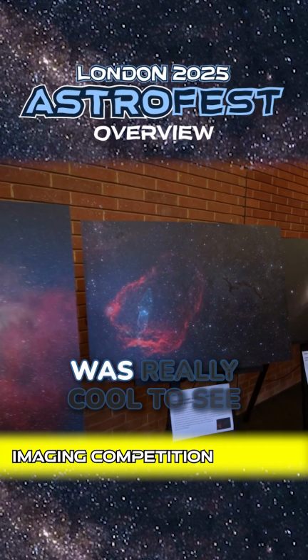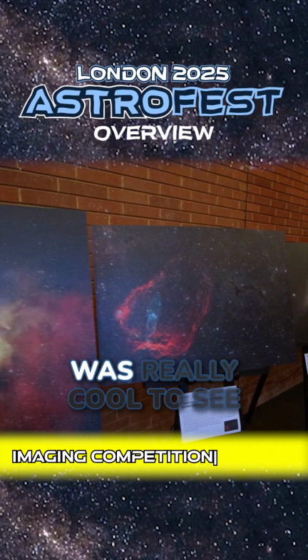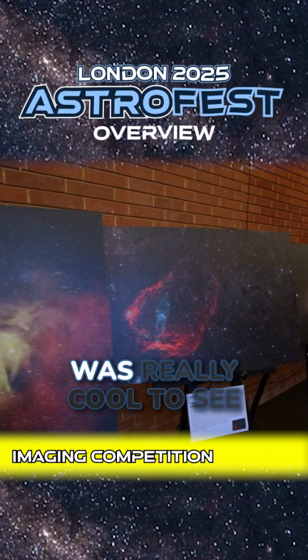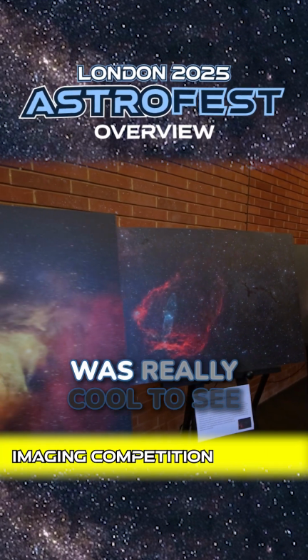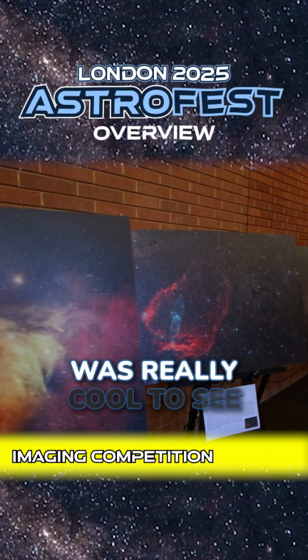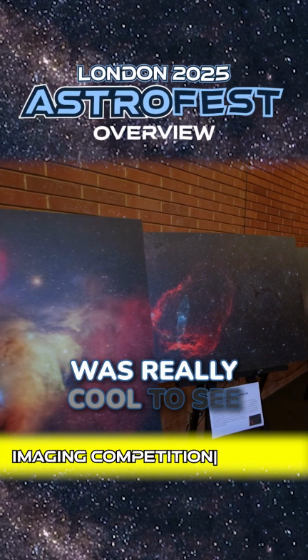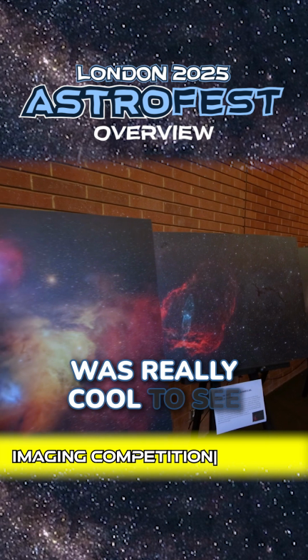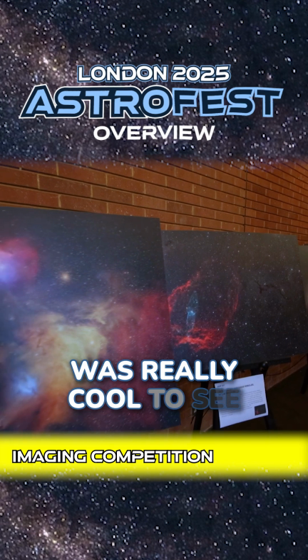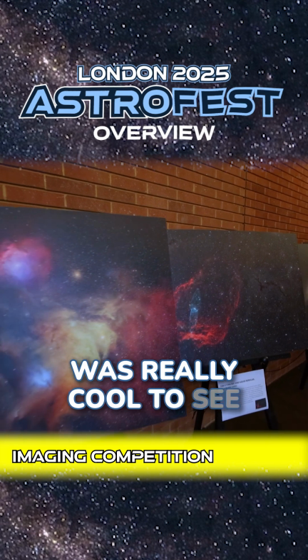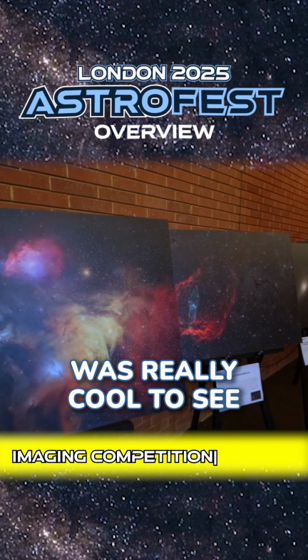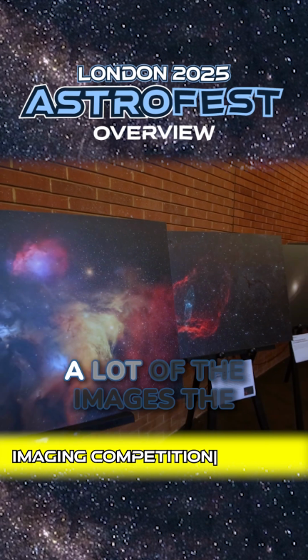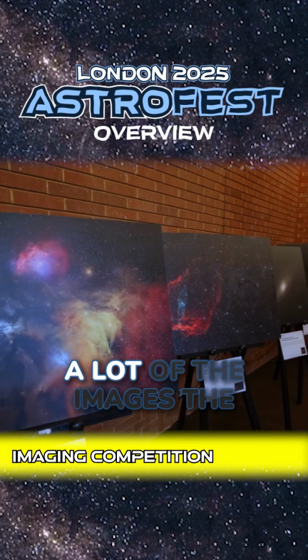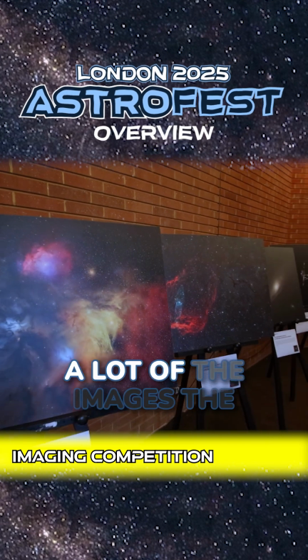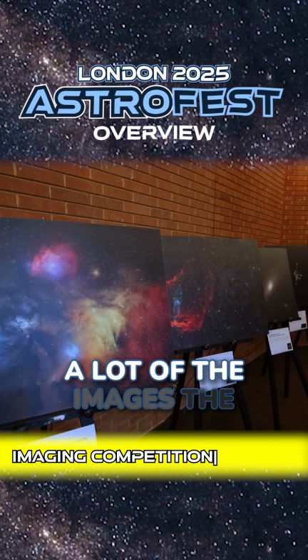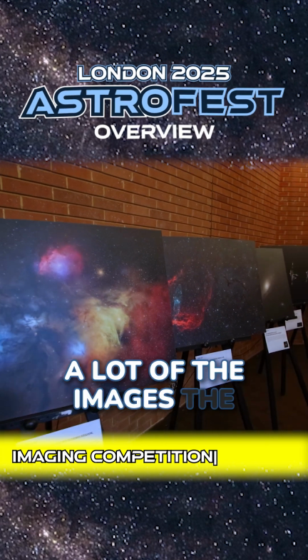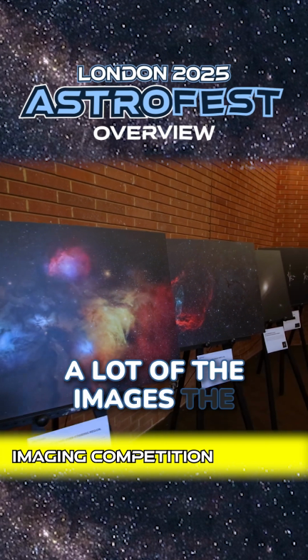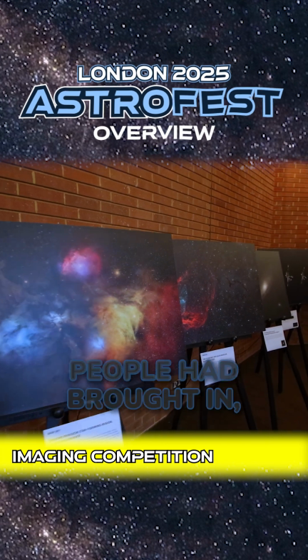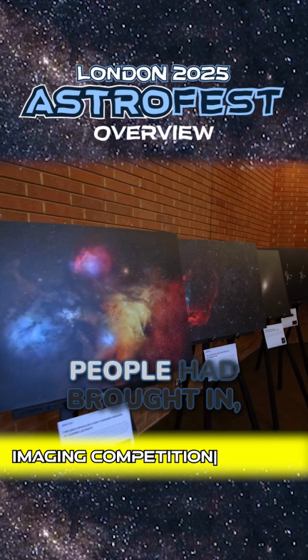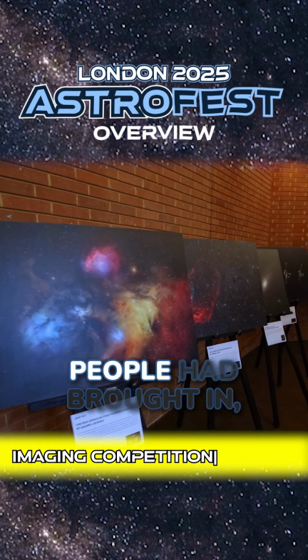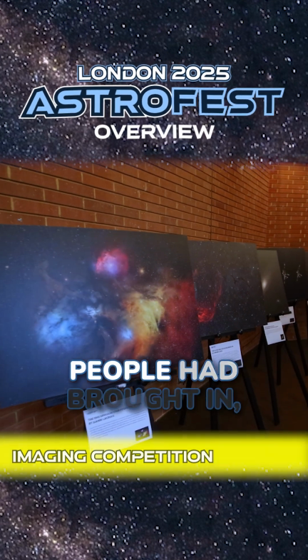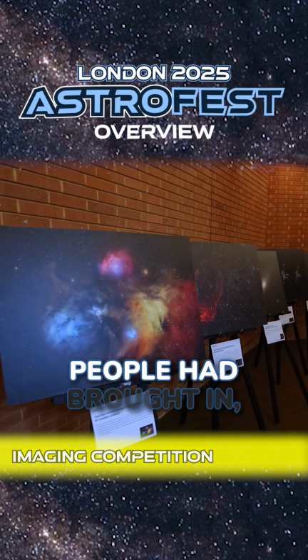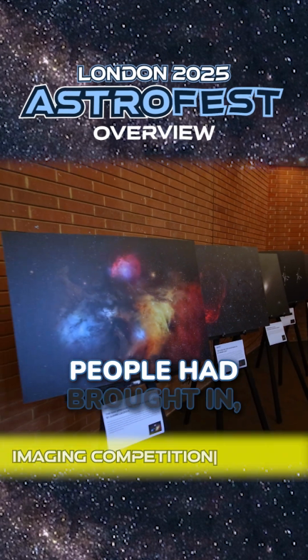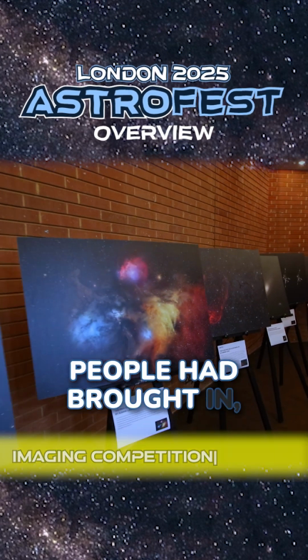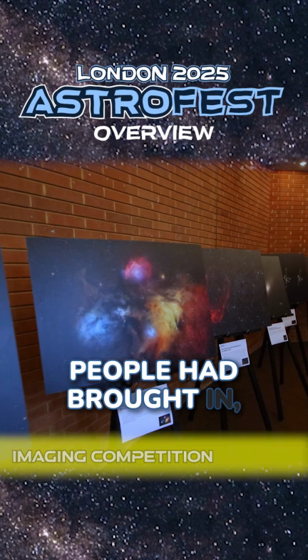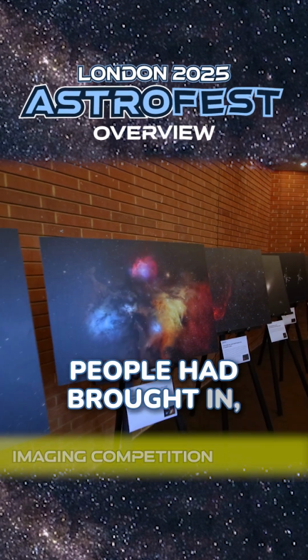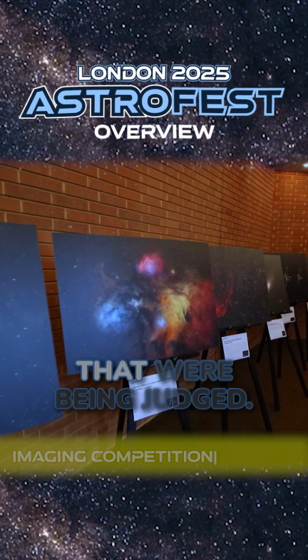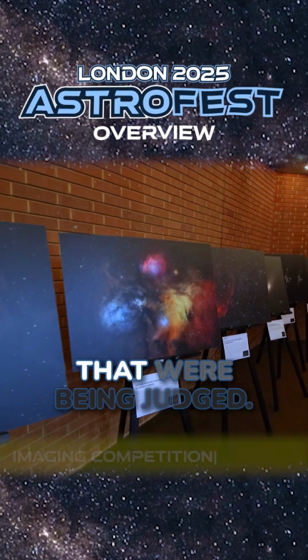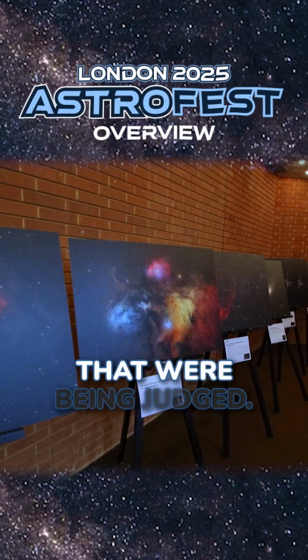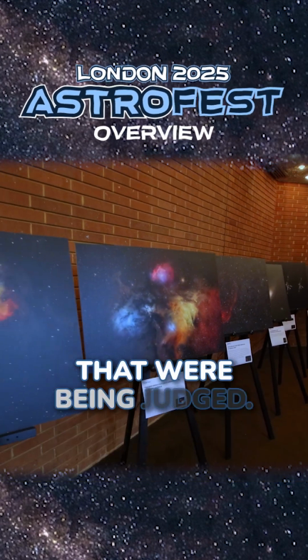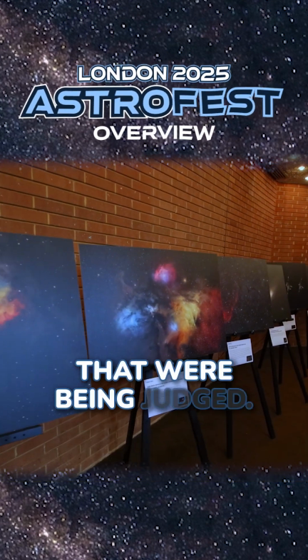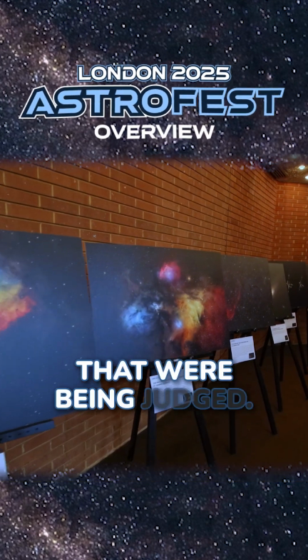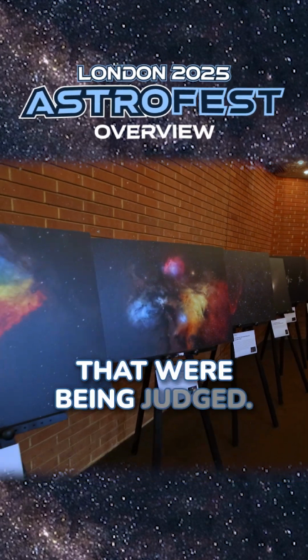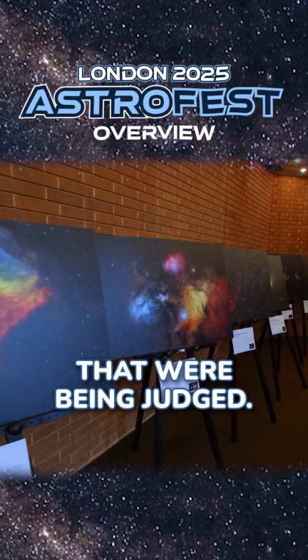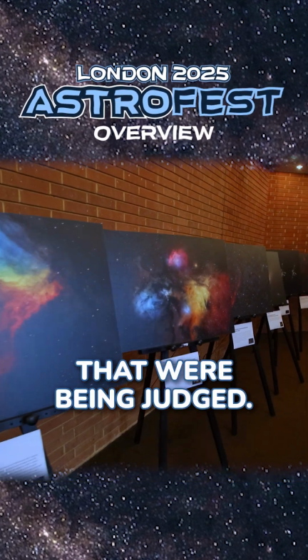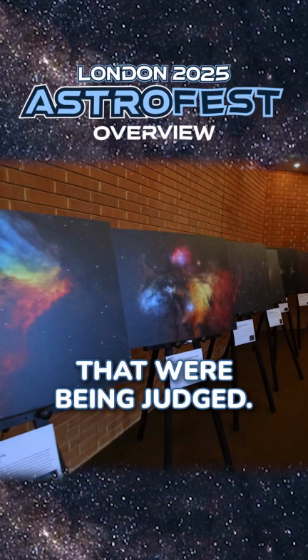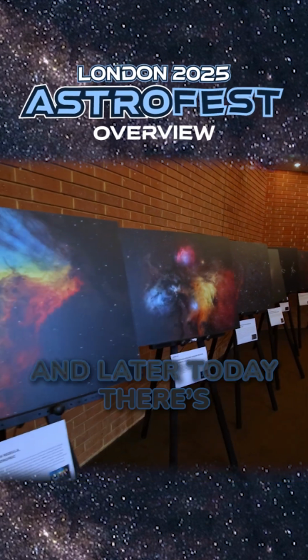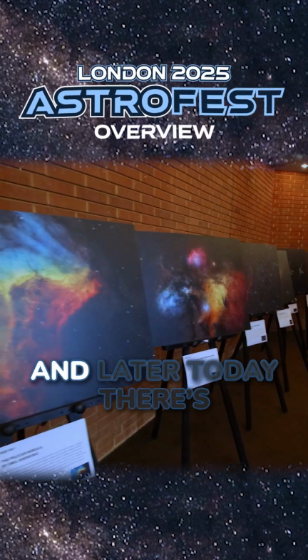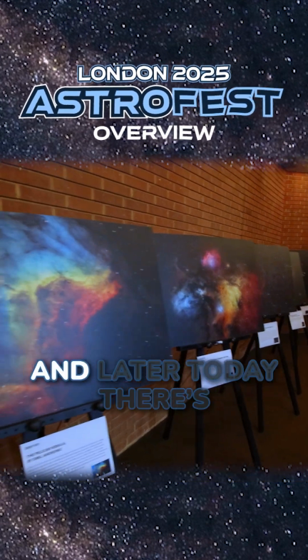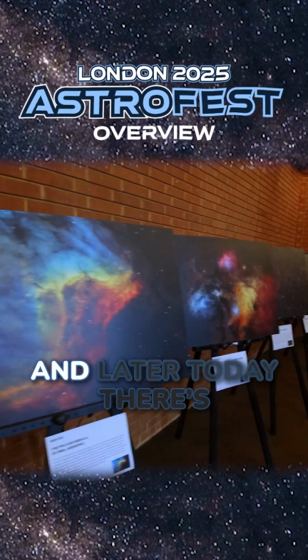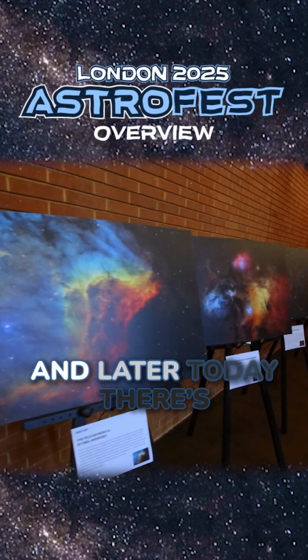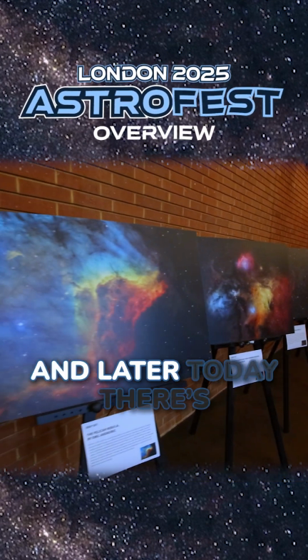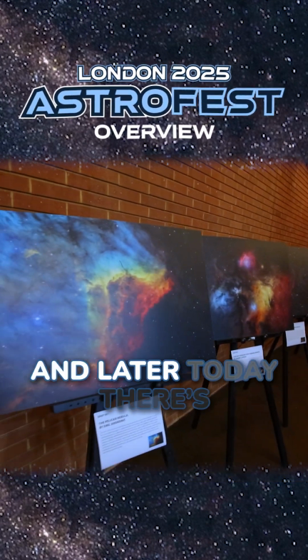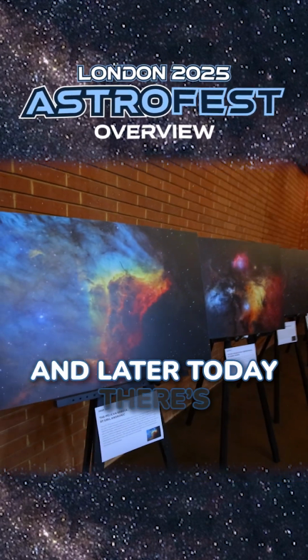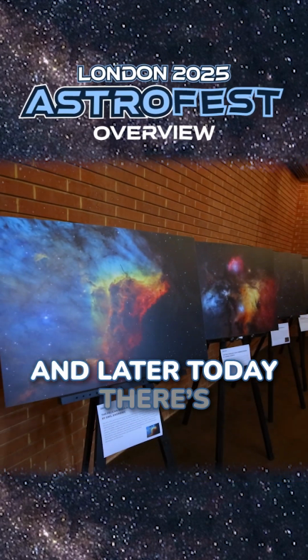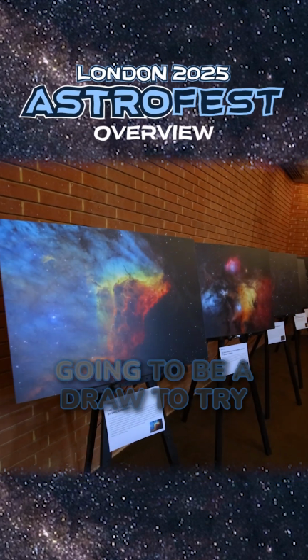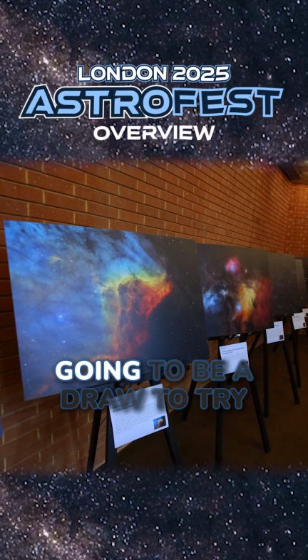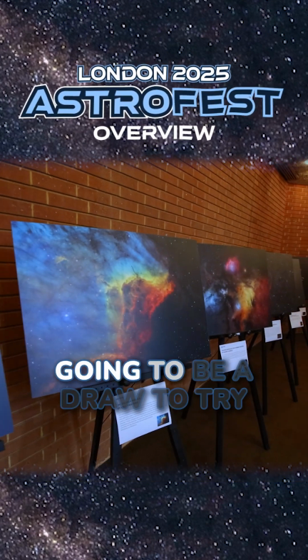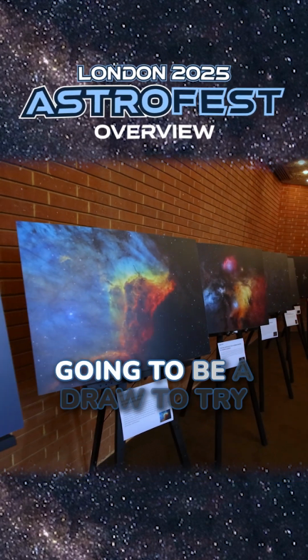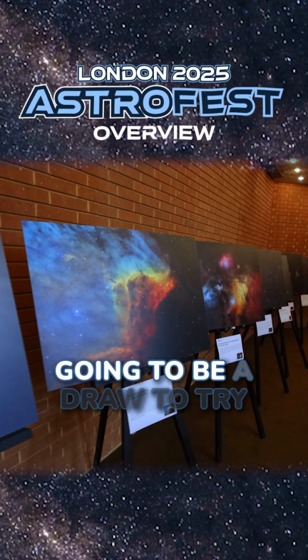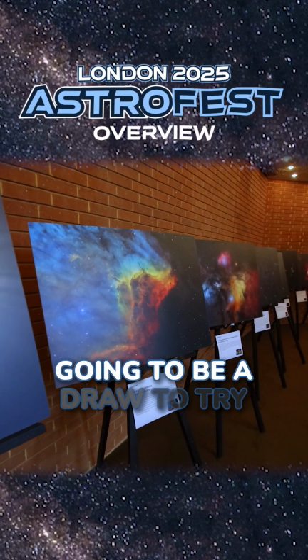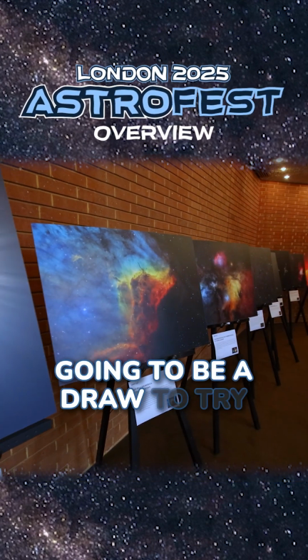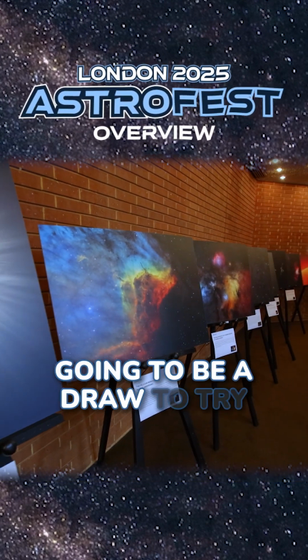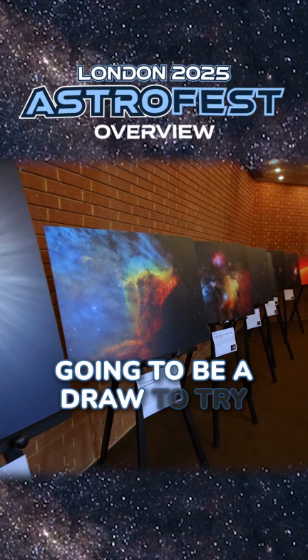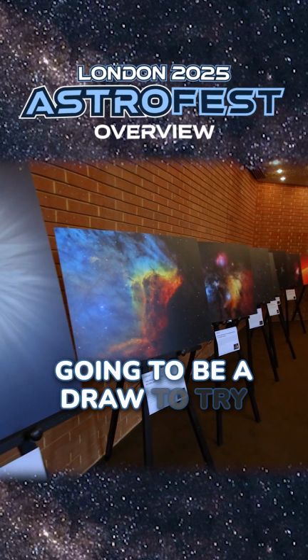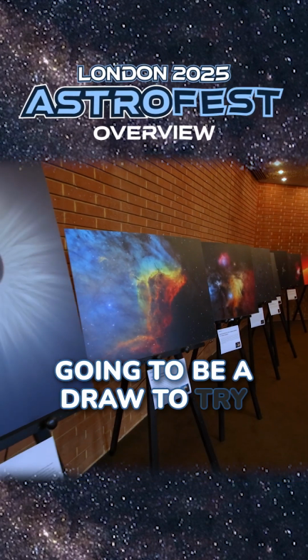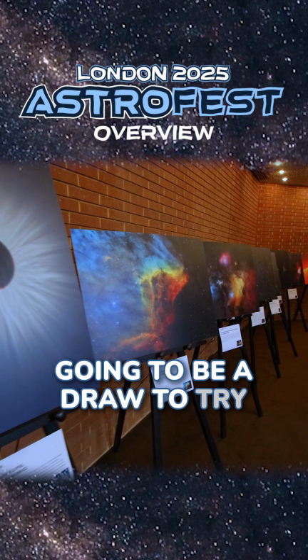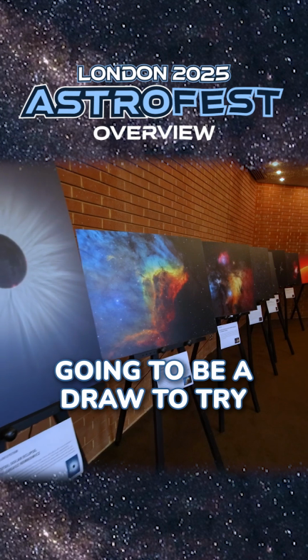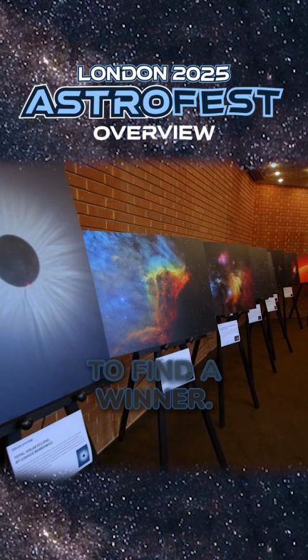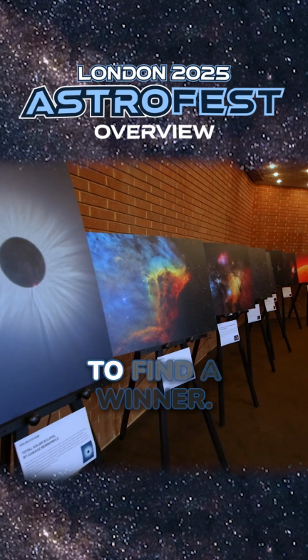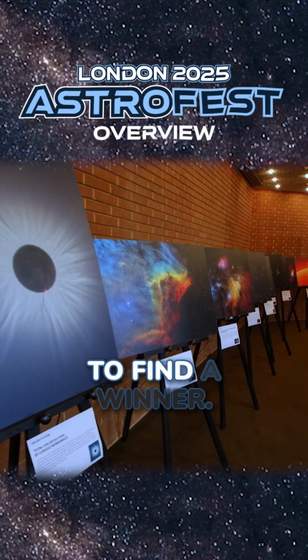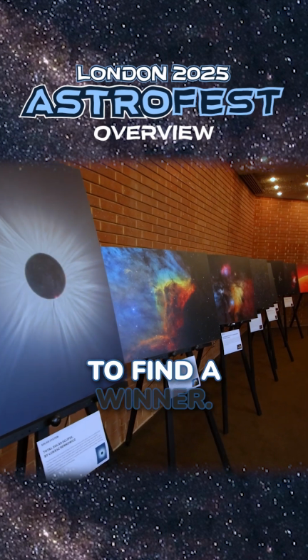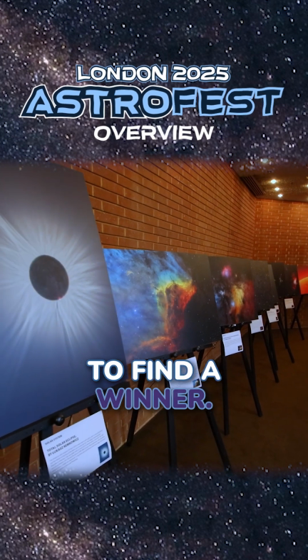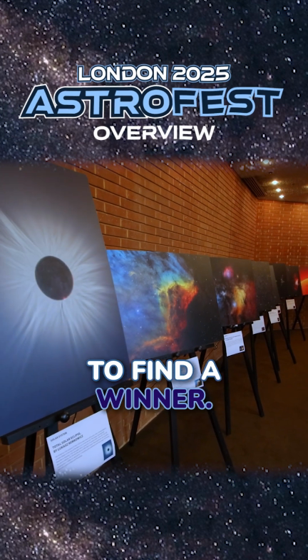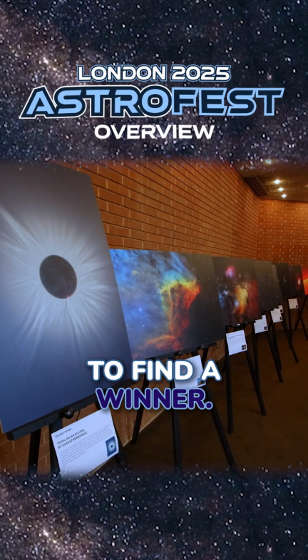There was an imaging competition. It was really cool to see a lot of the images that people had brought in. They were being judged, and later today there's going to be a draw to find a winner.